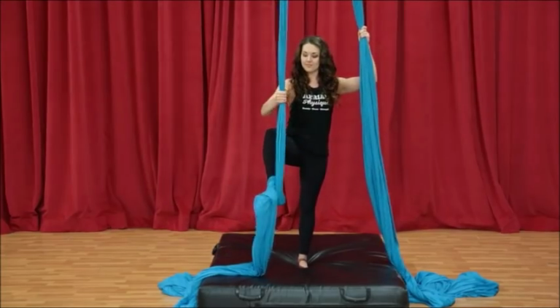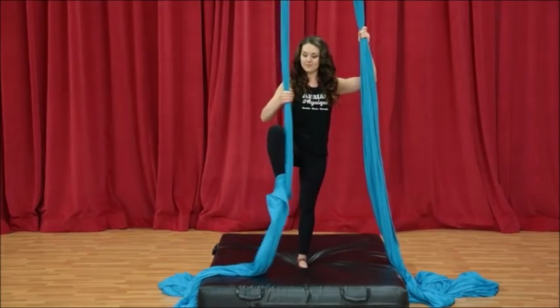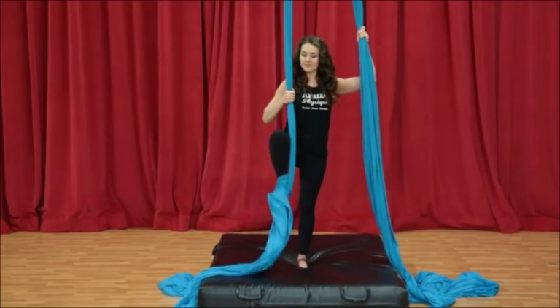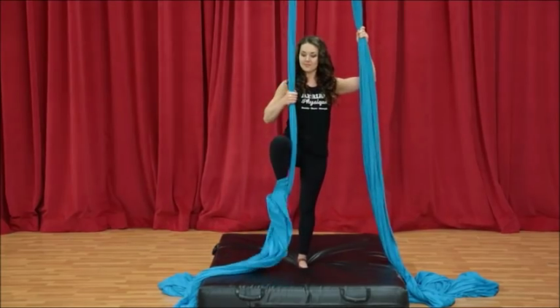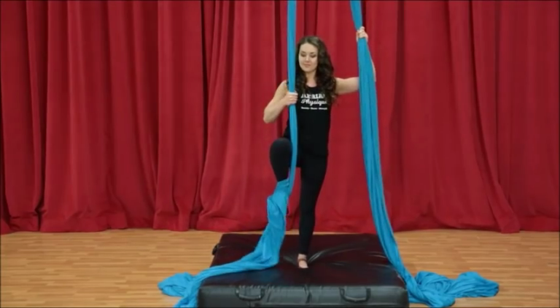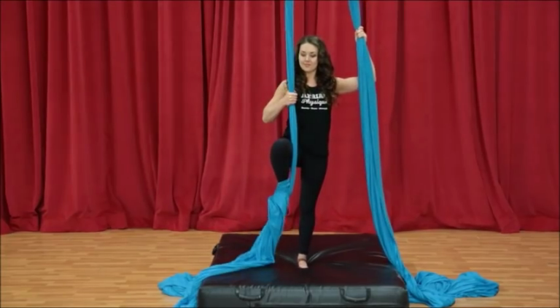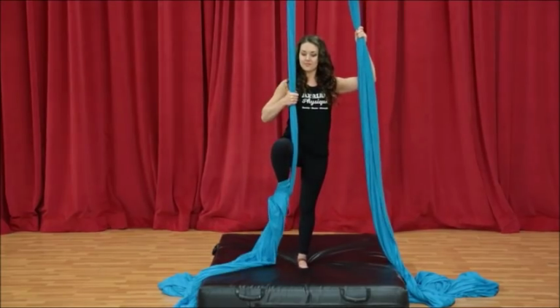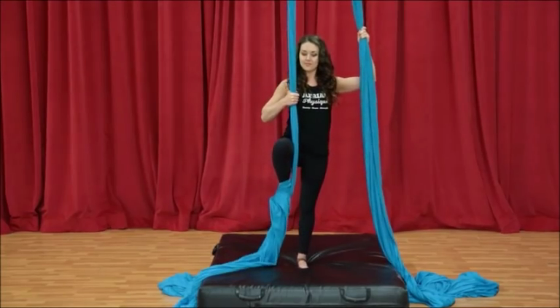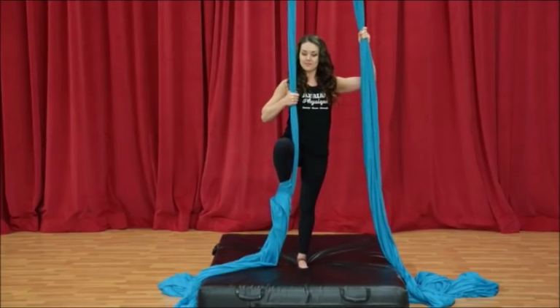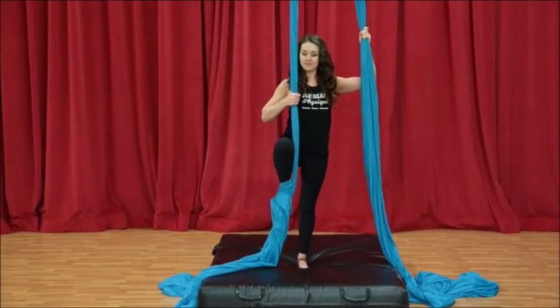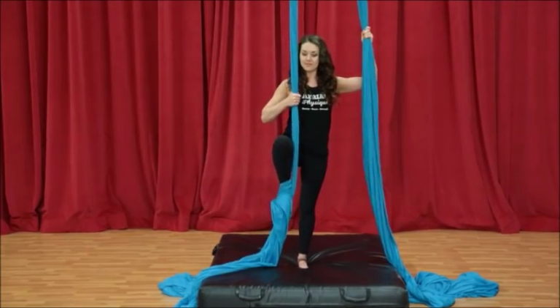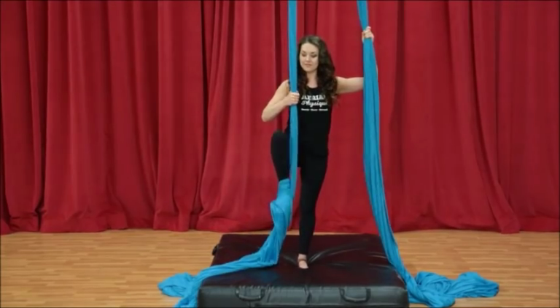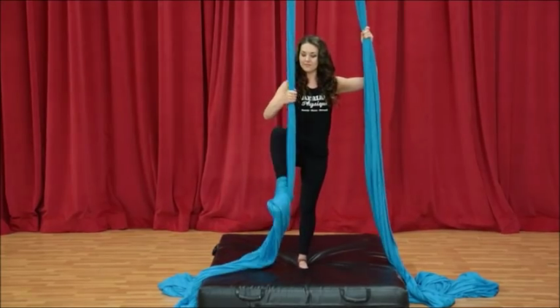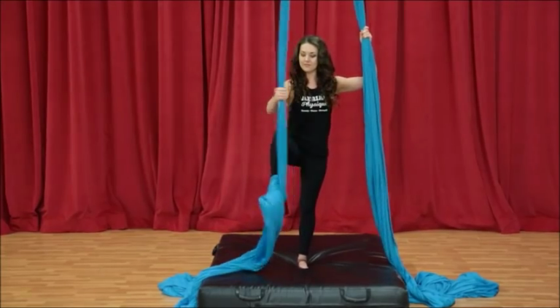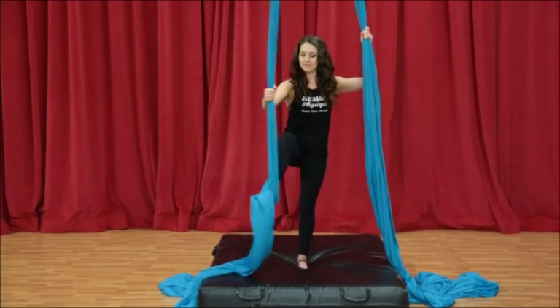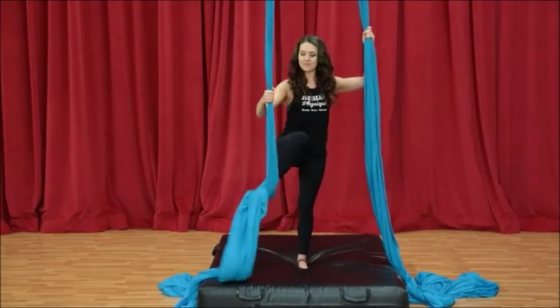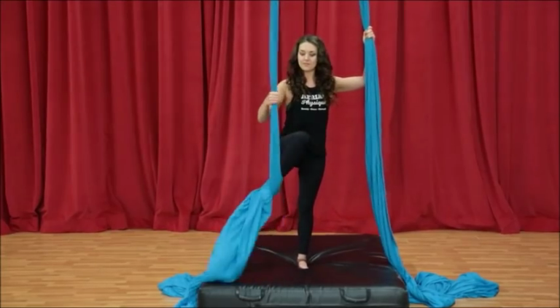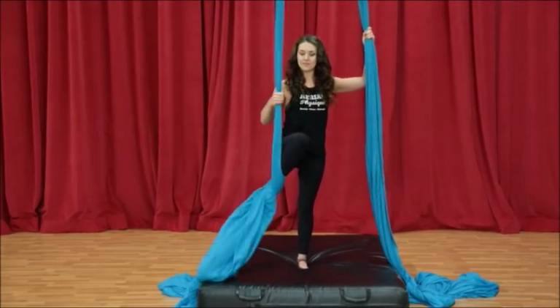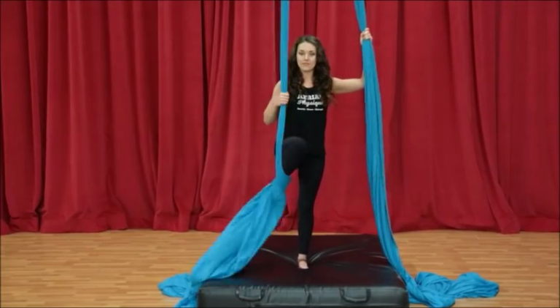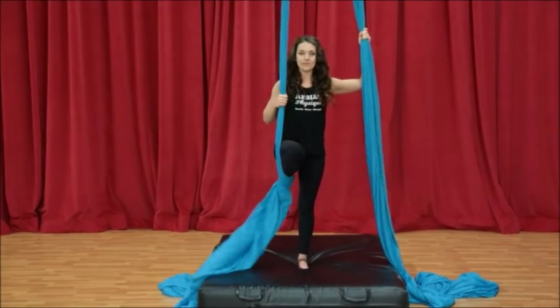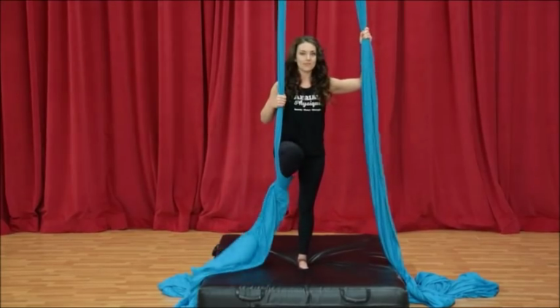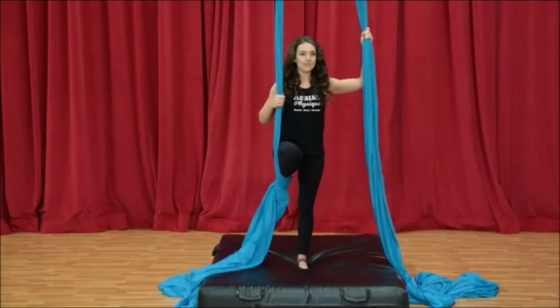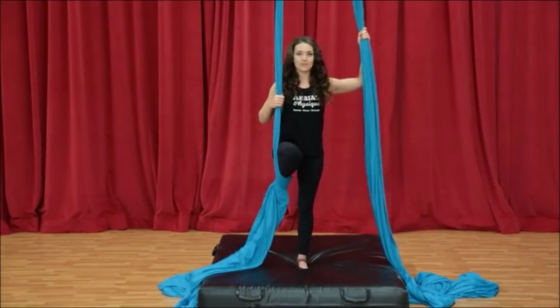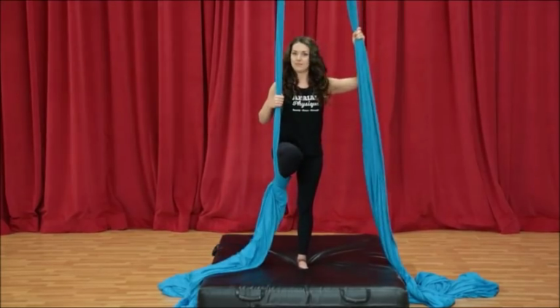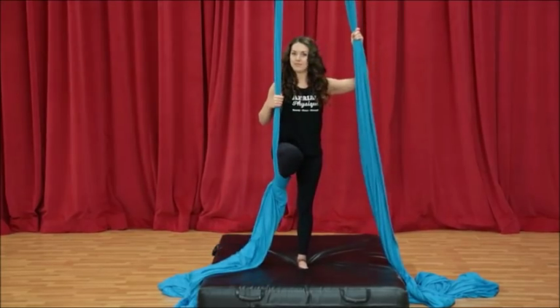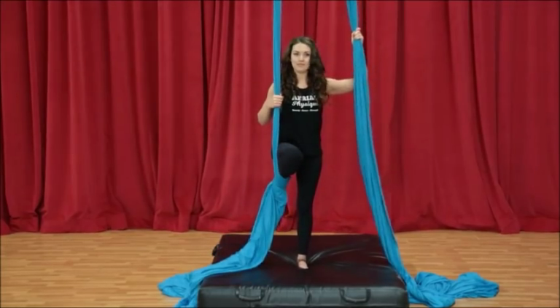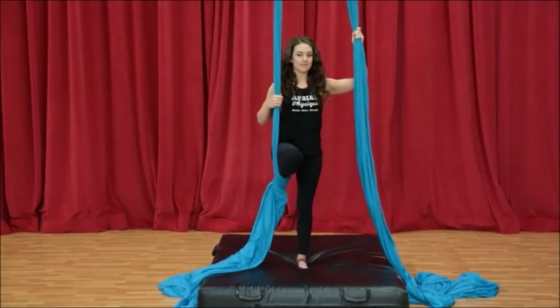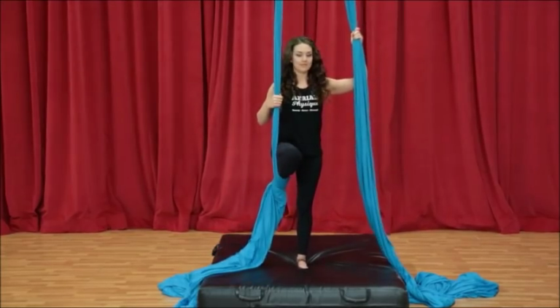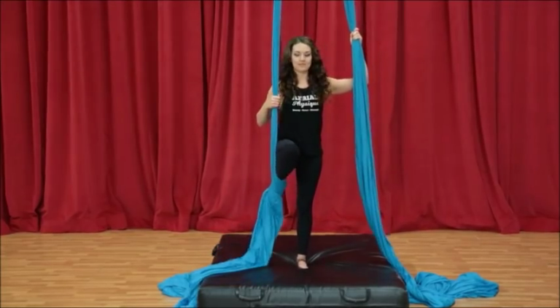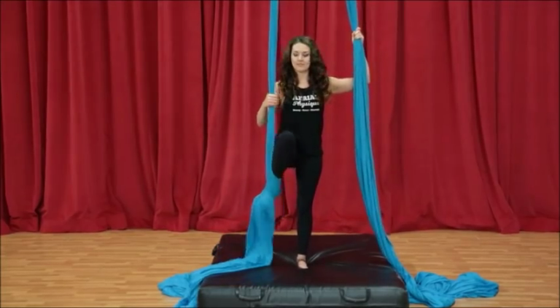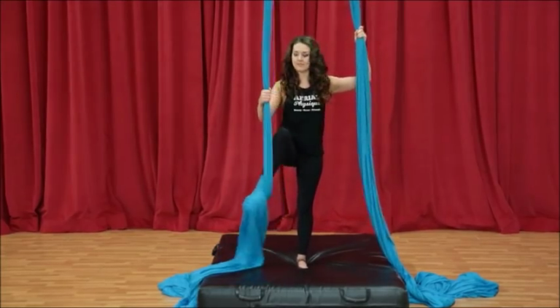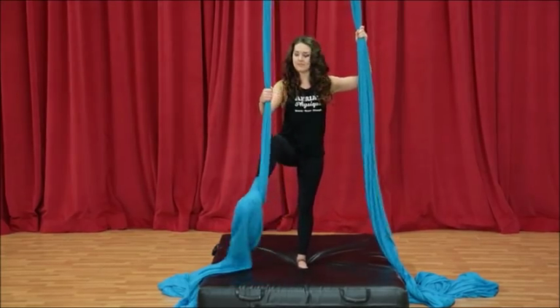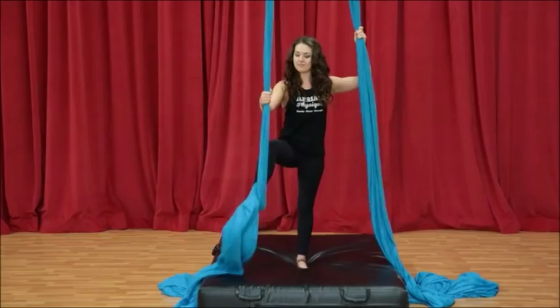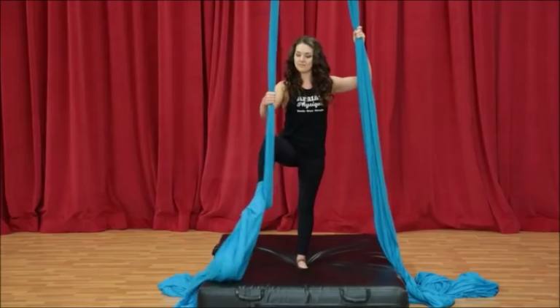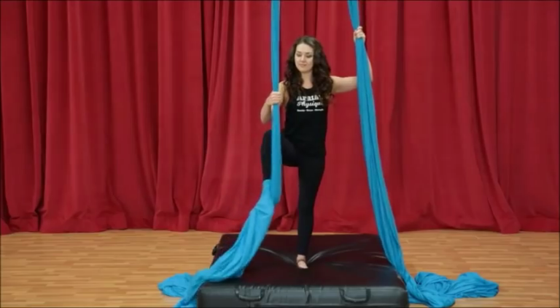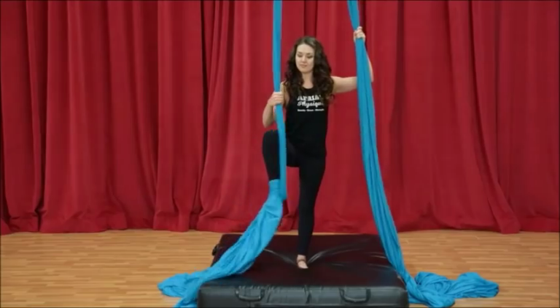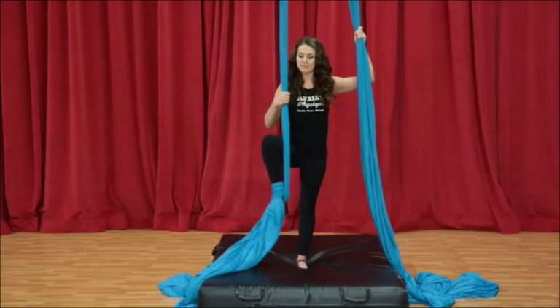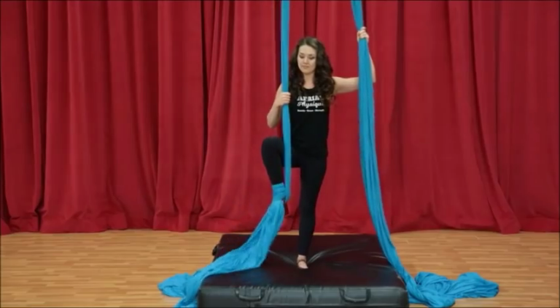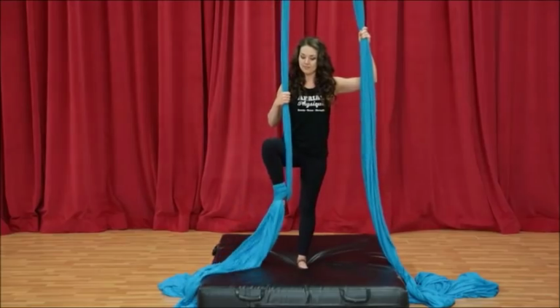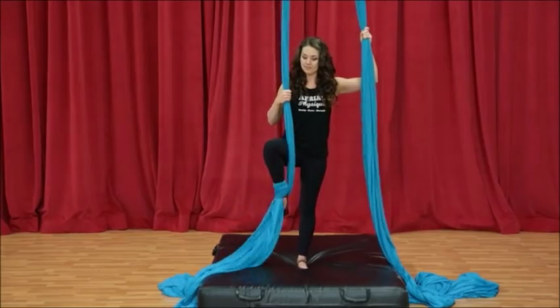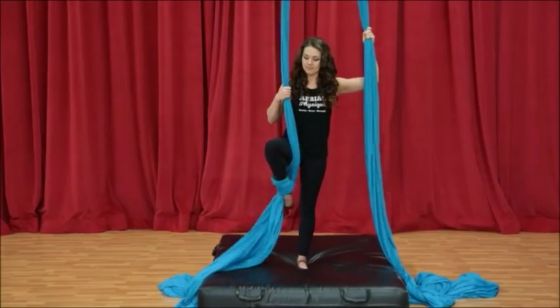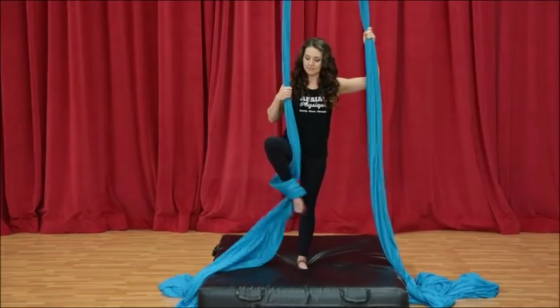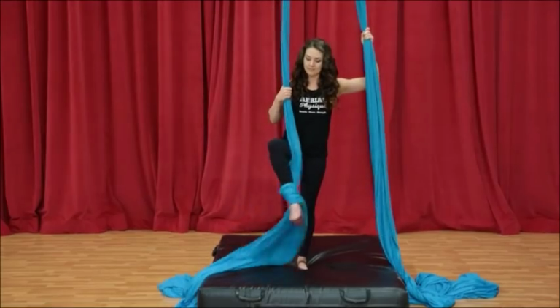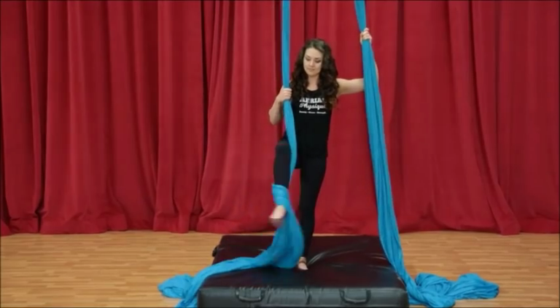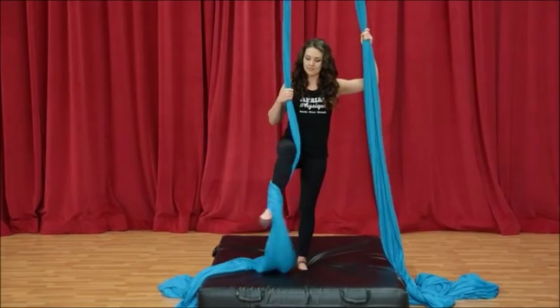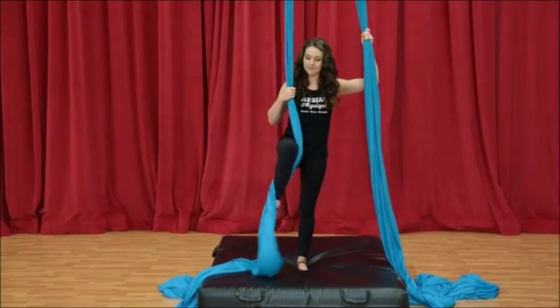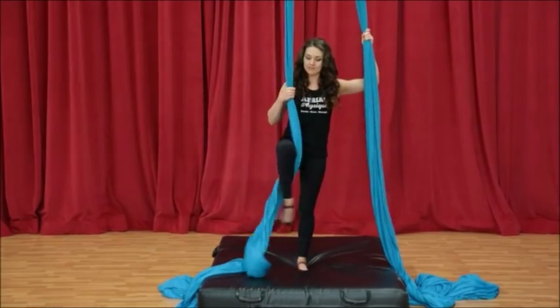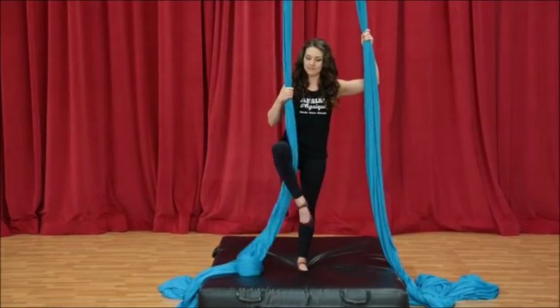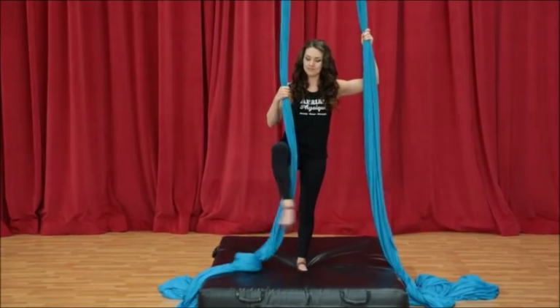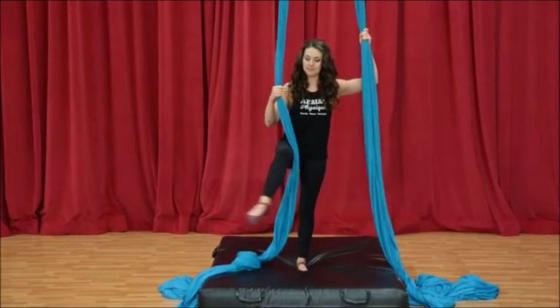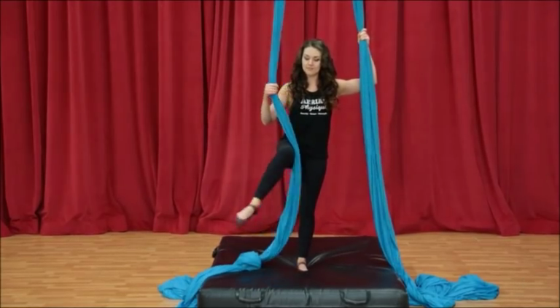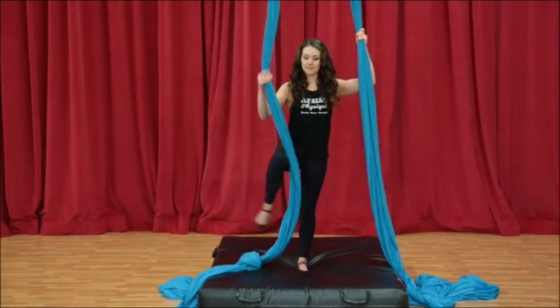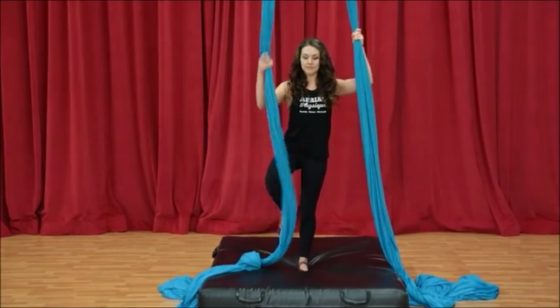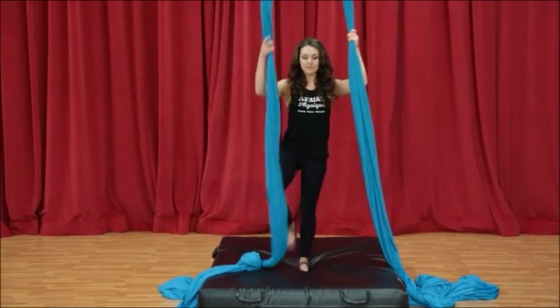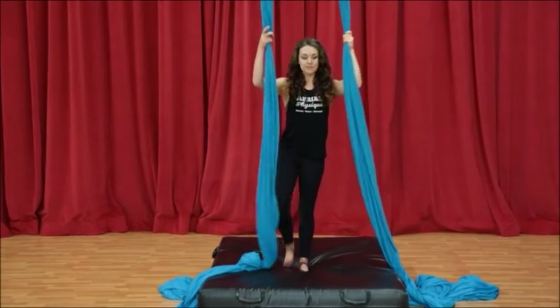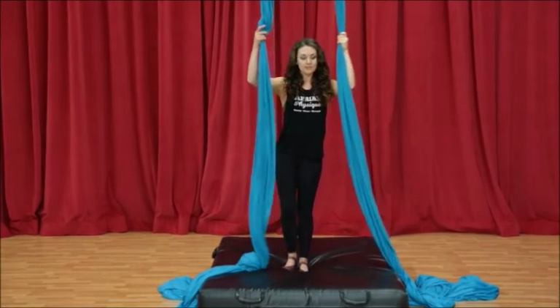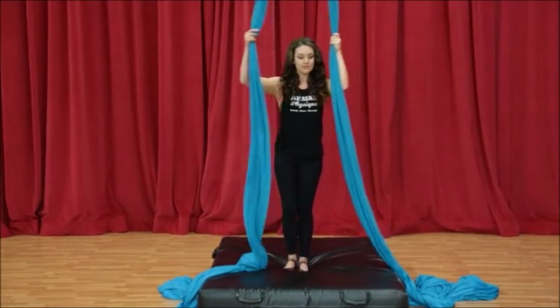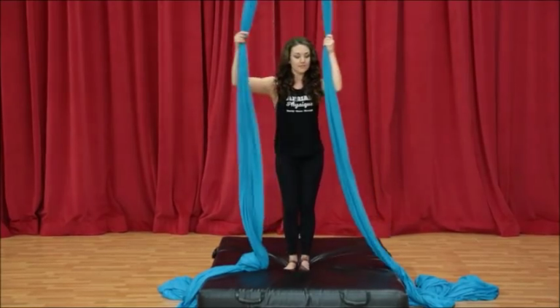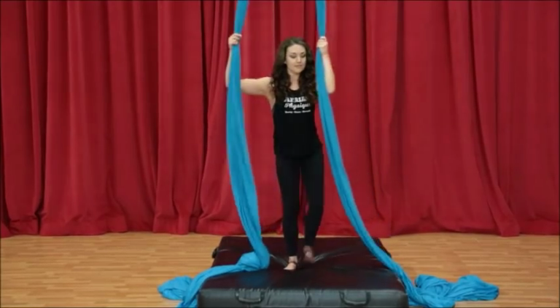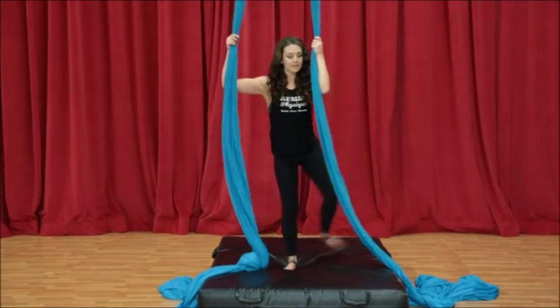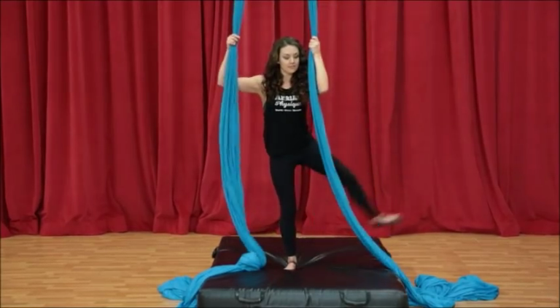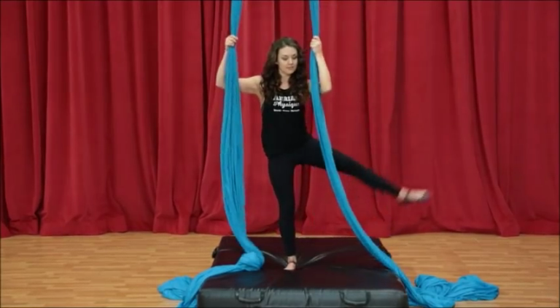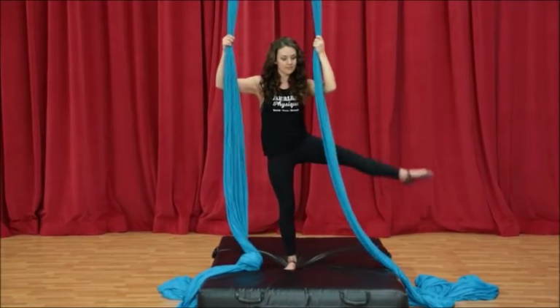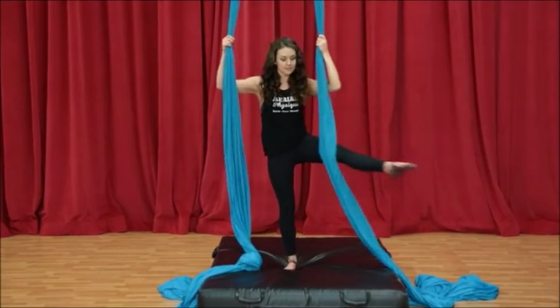To get out, the fabric must be on the inside of the knee, not the outside. Inside of the knee — step up, forward and down.